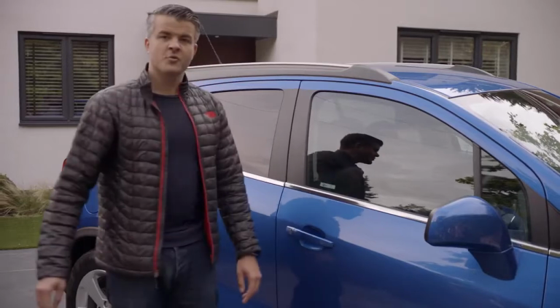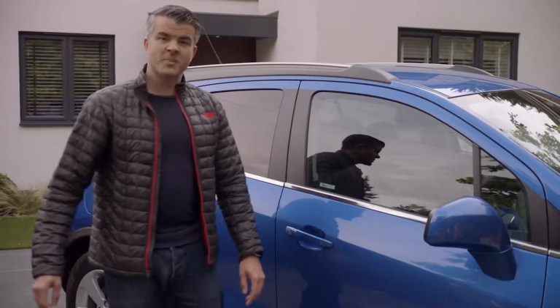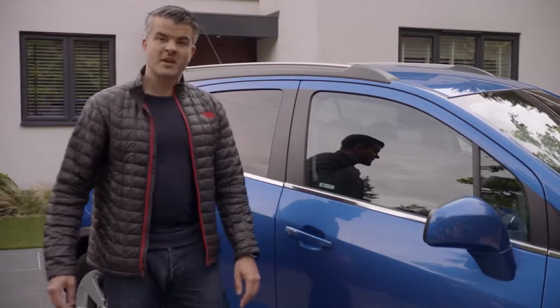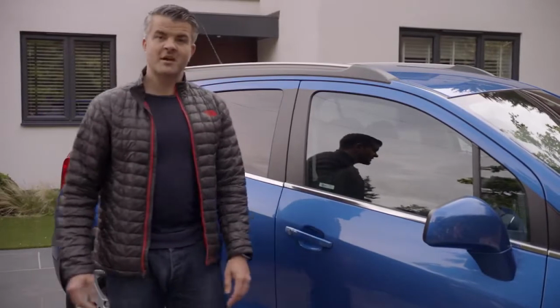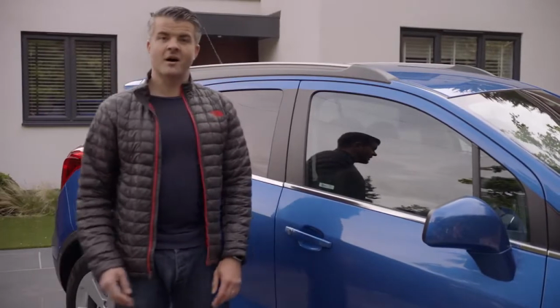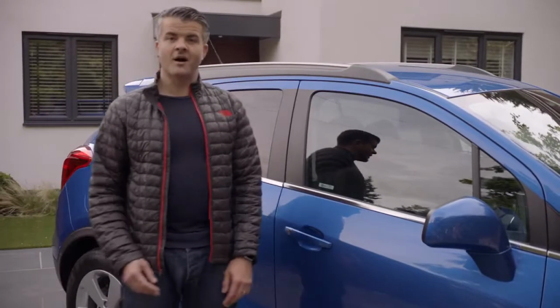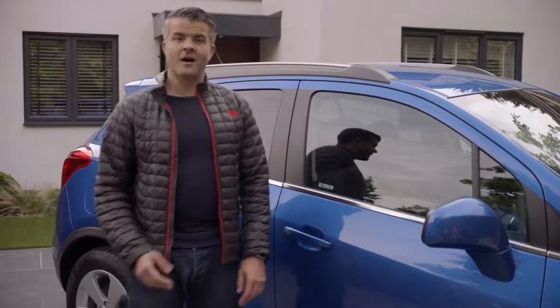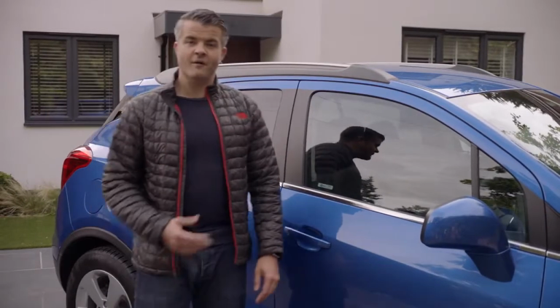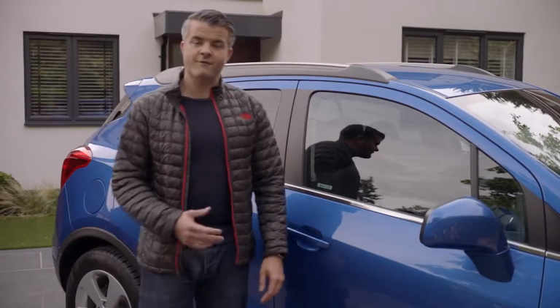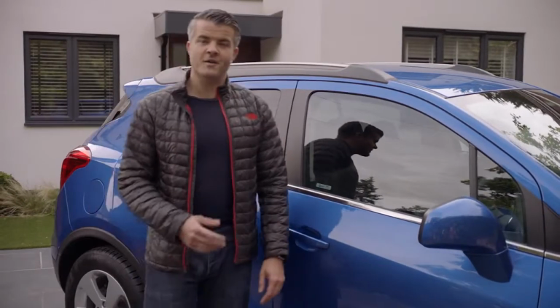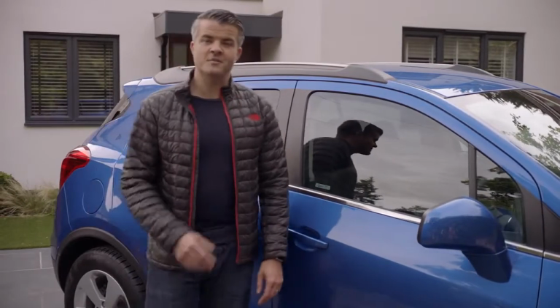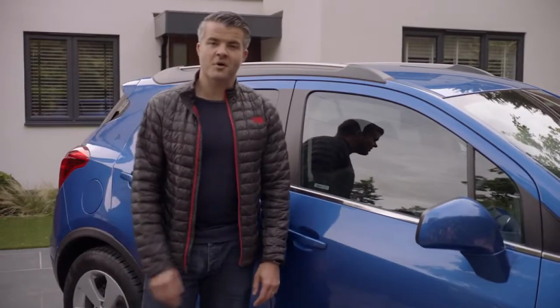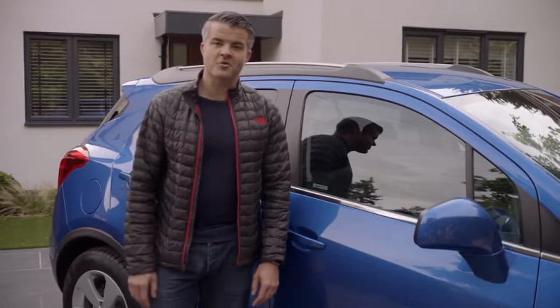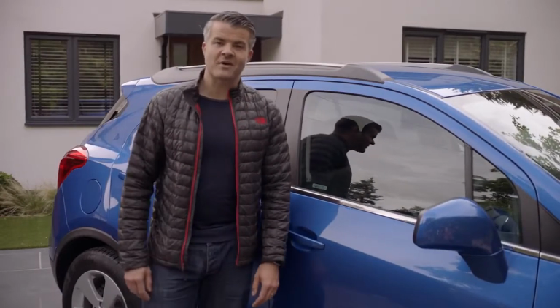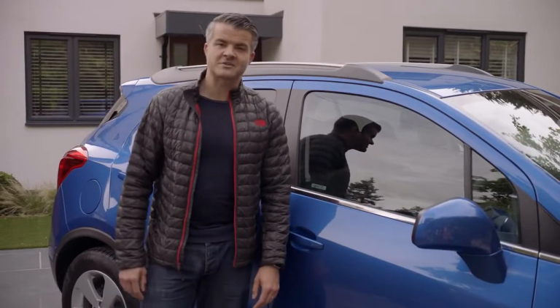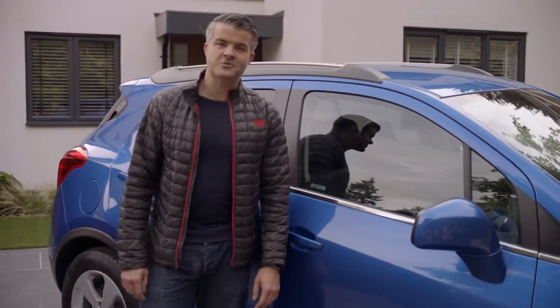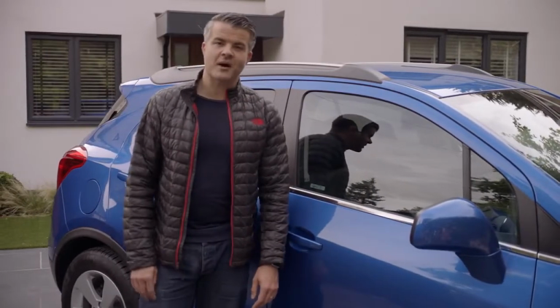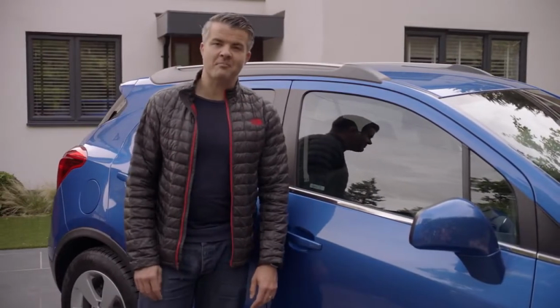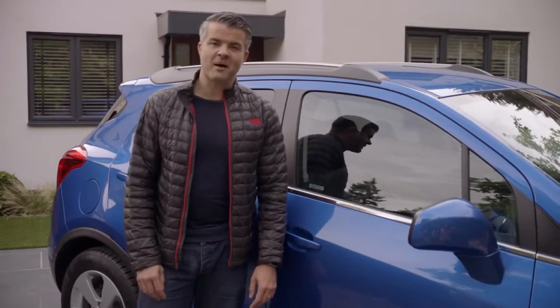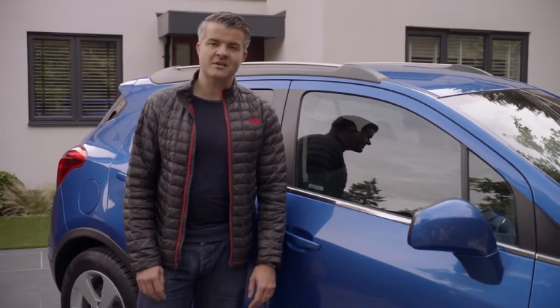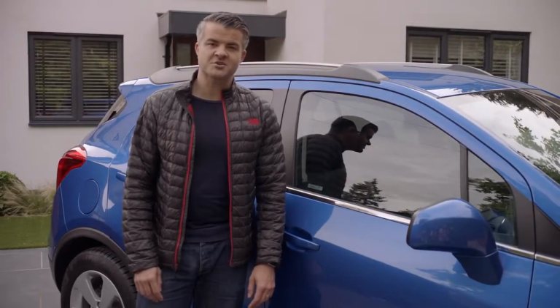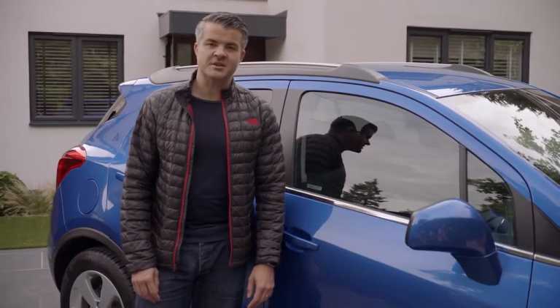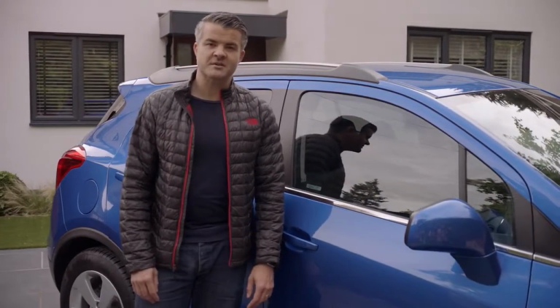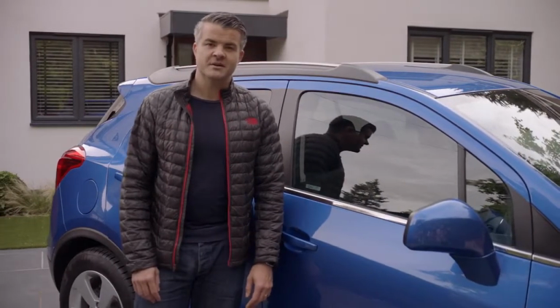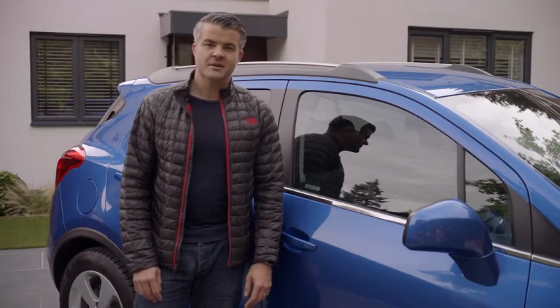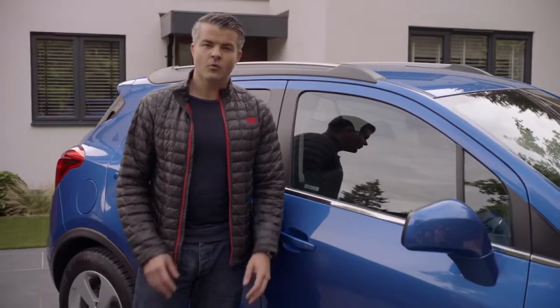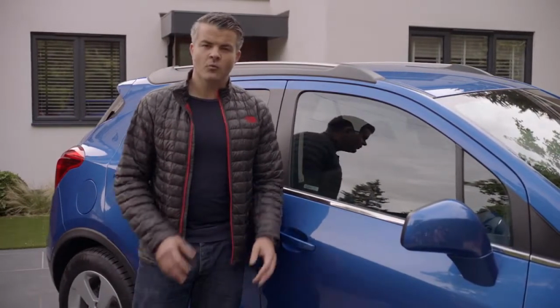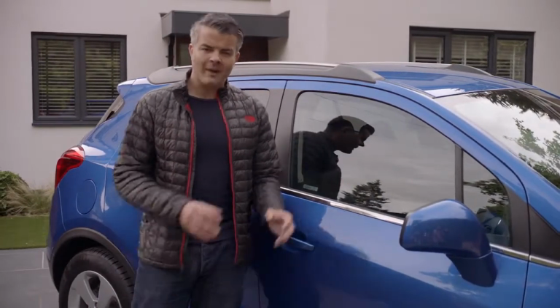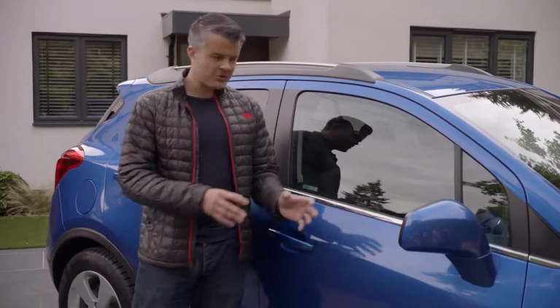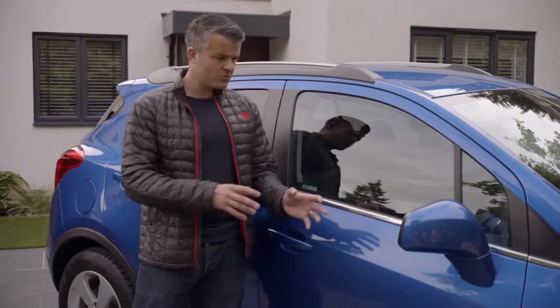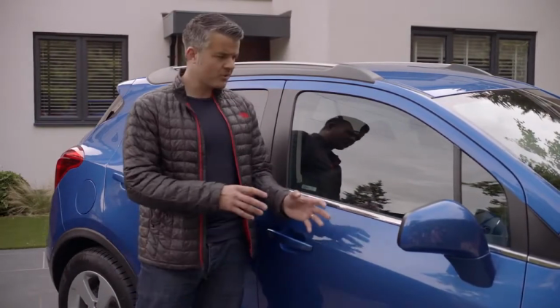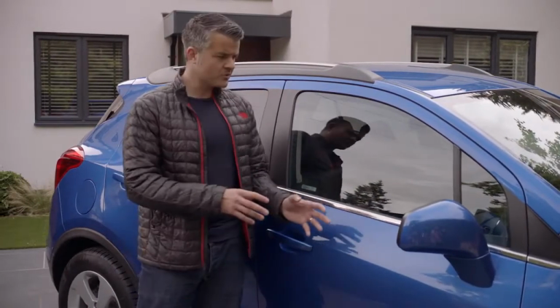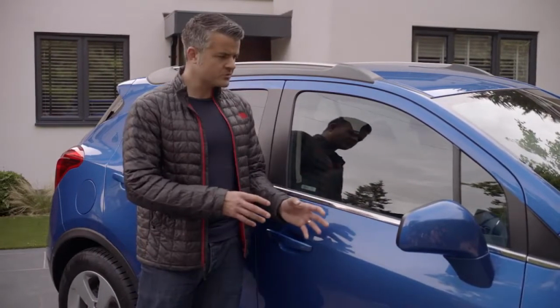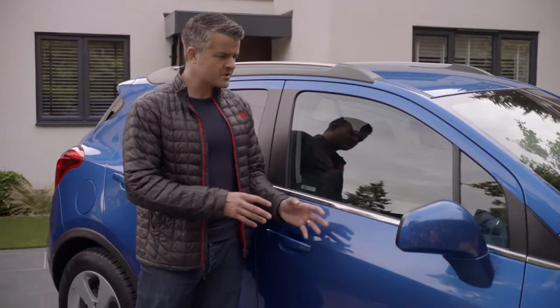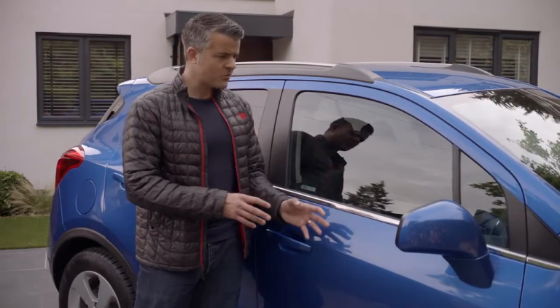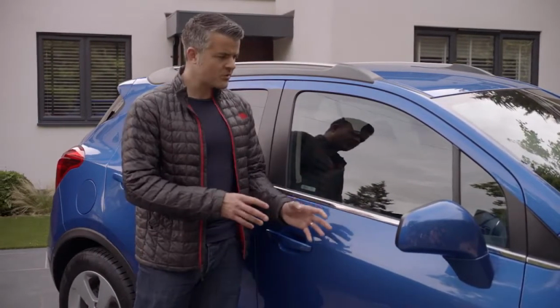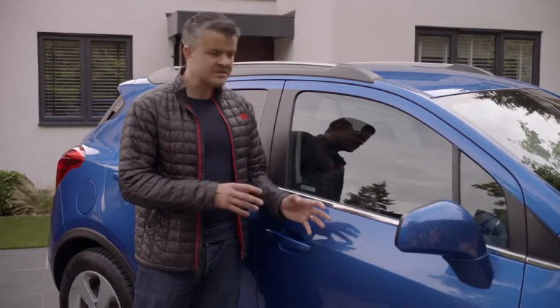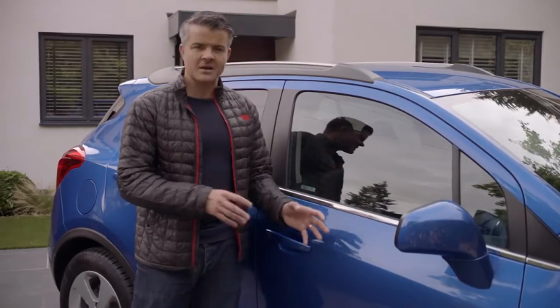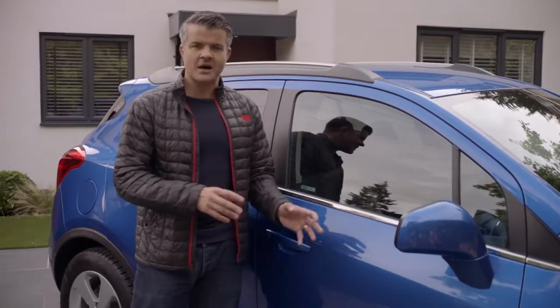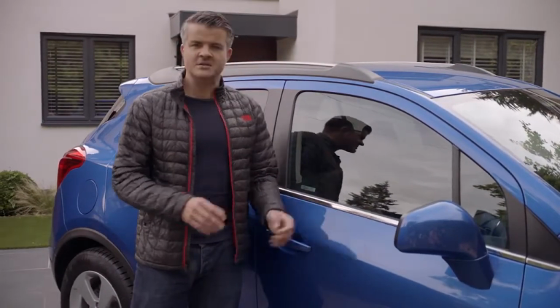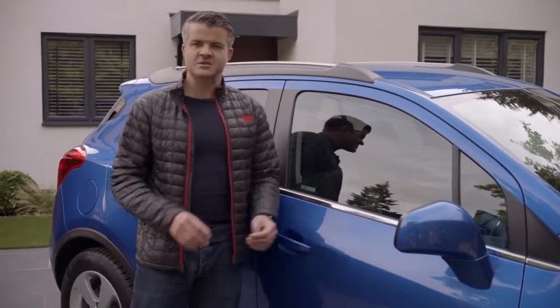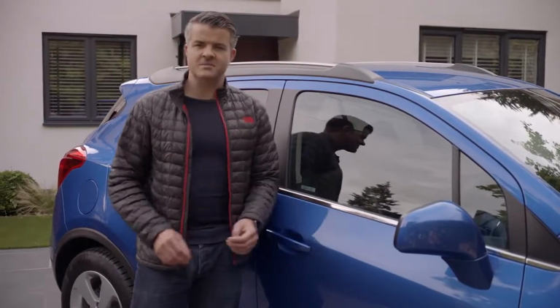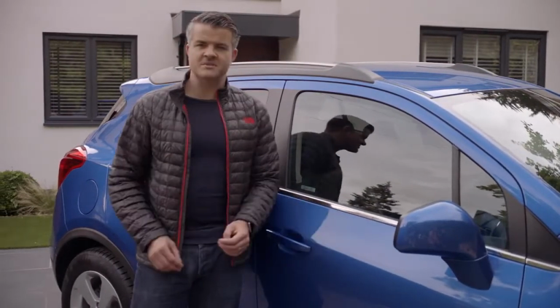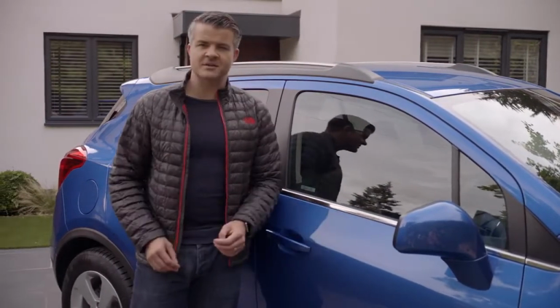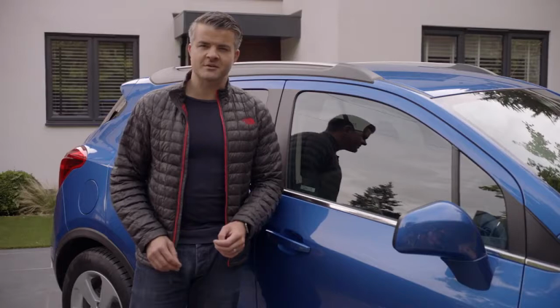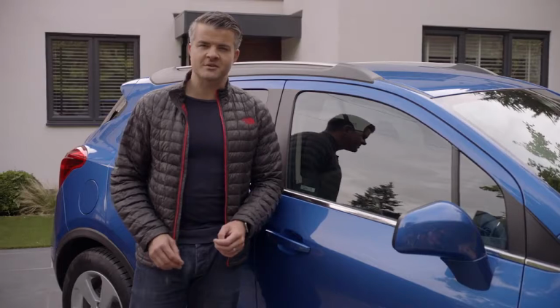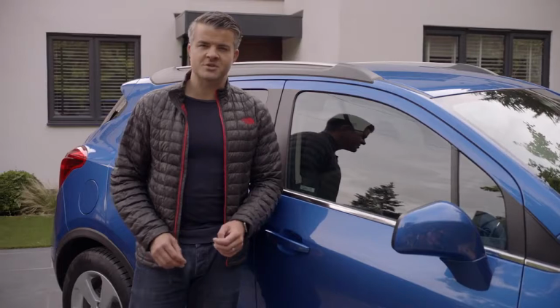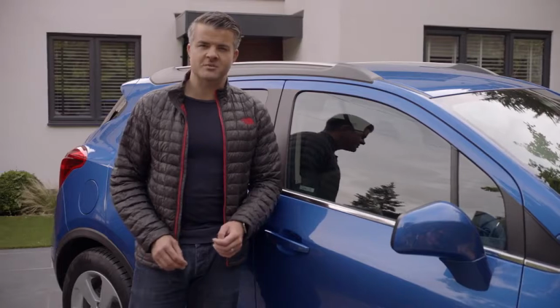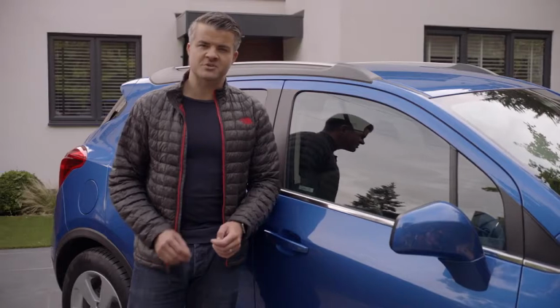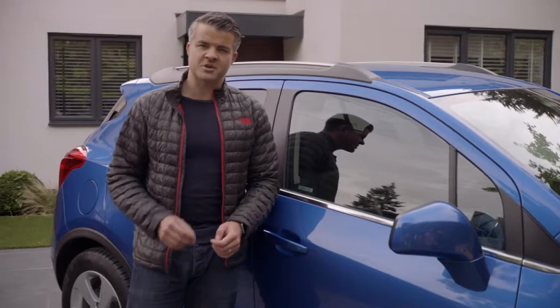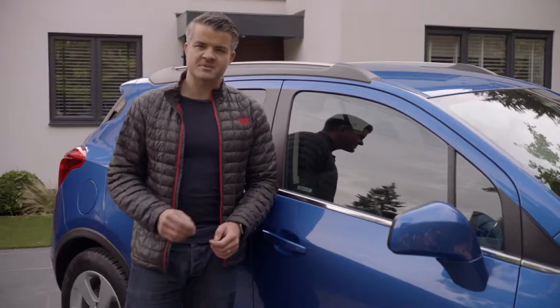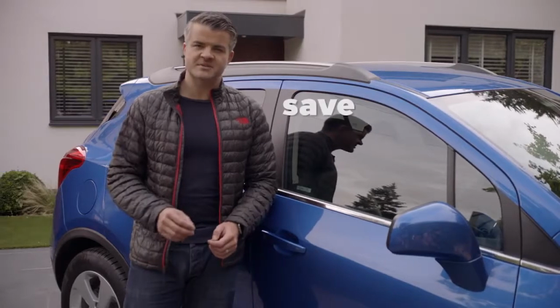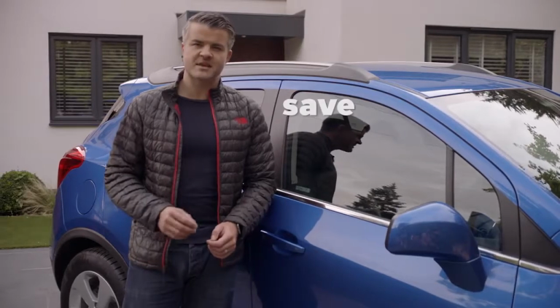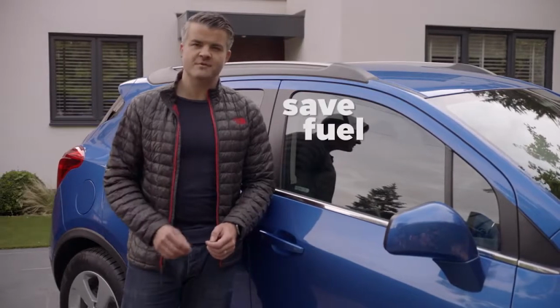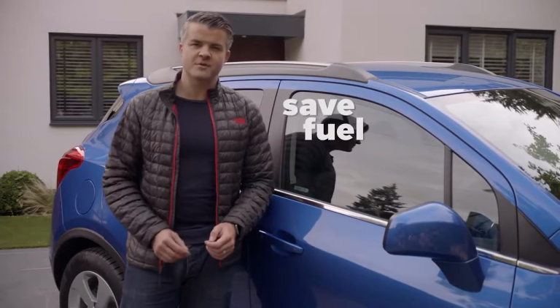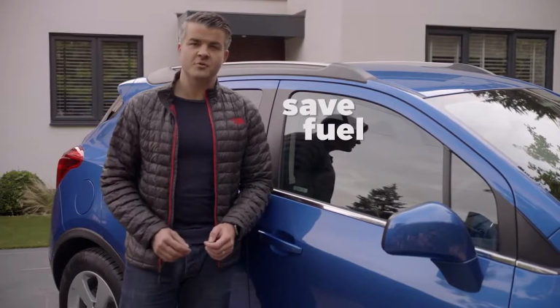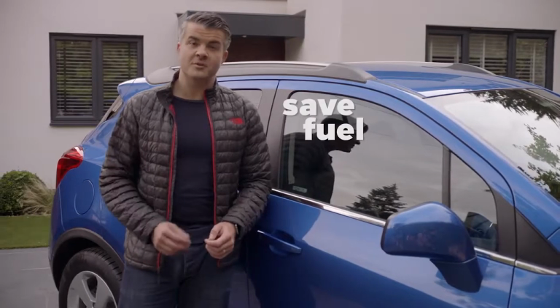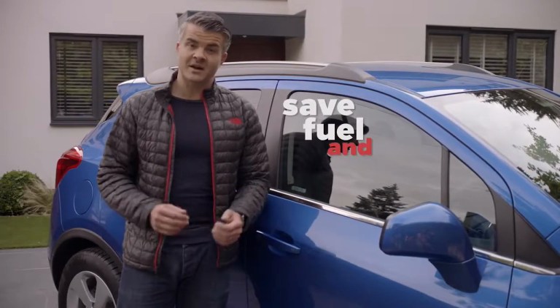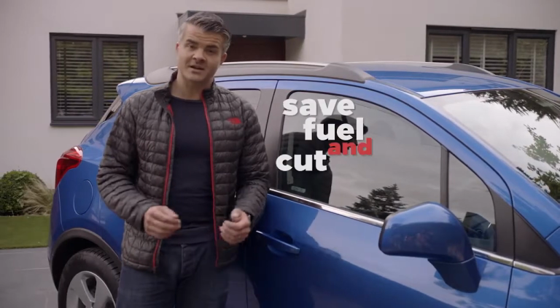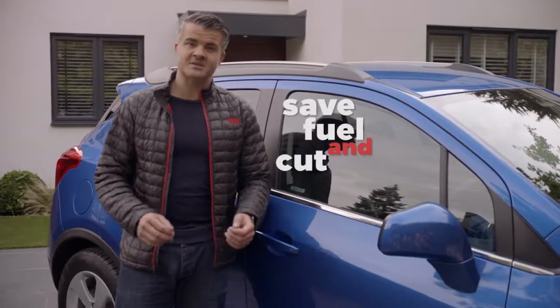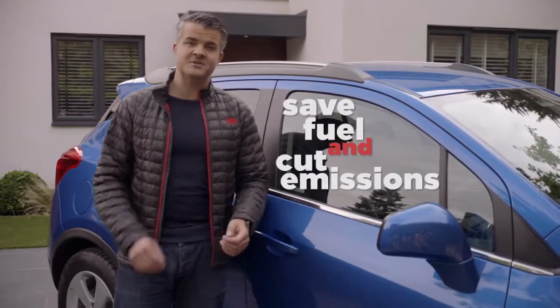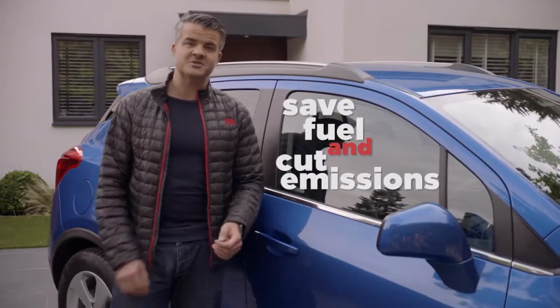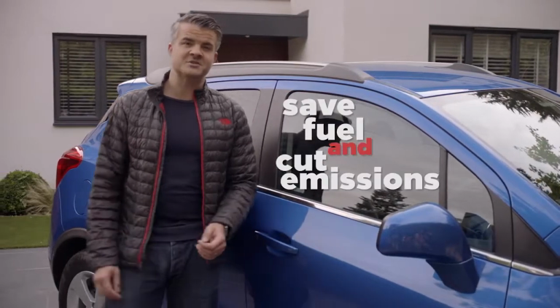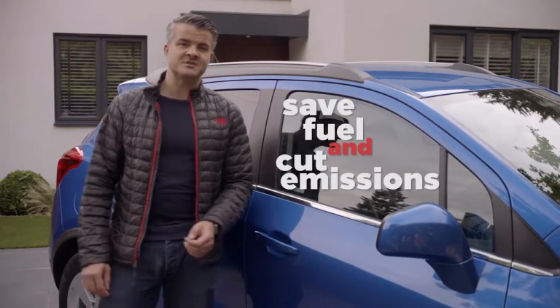For a bigger car, I find the Mokka X quite punchy. All manual models come with start-stop technology which helps save fuel and cut emissions.